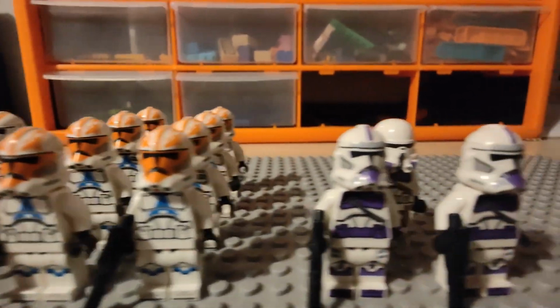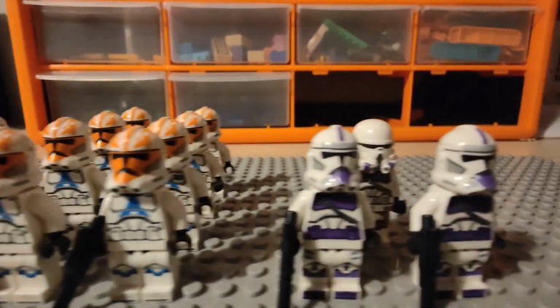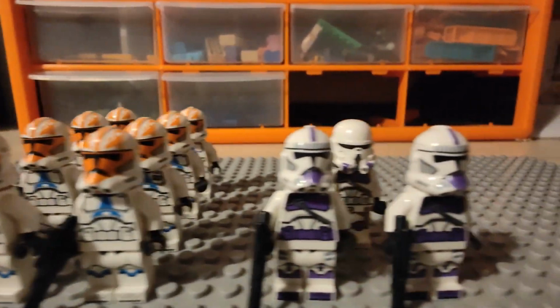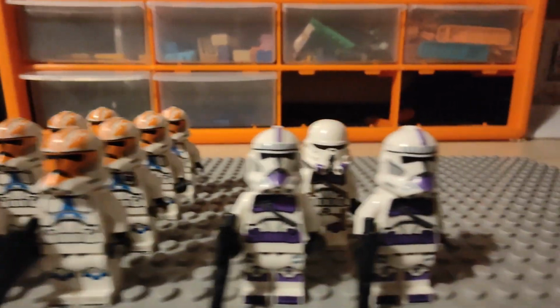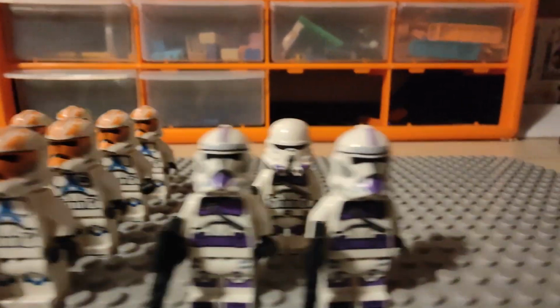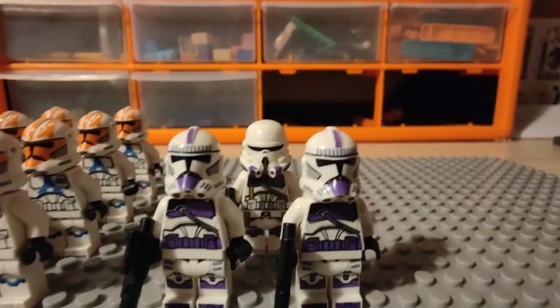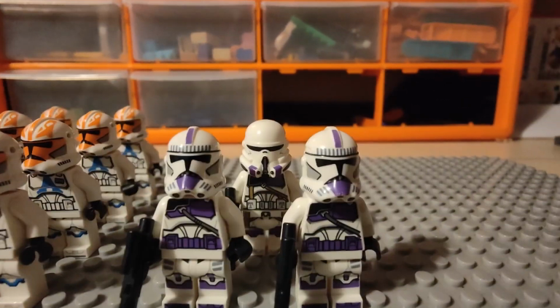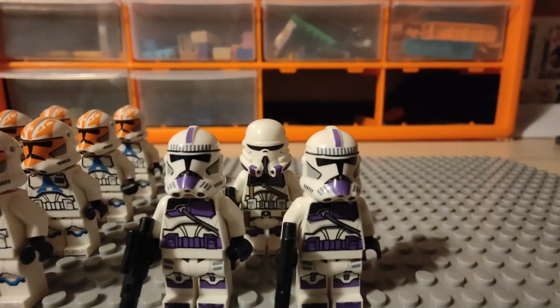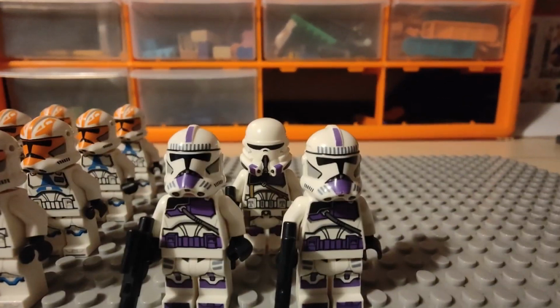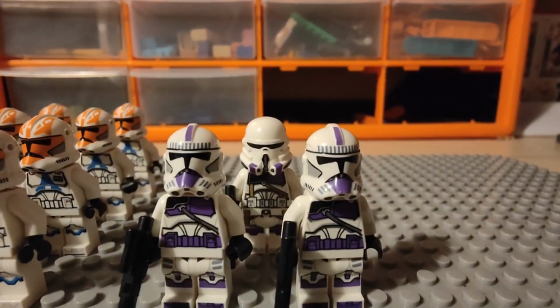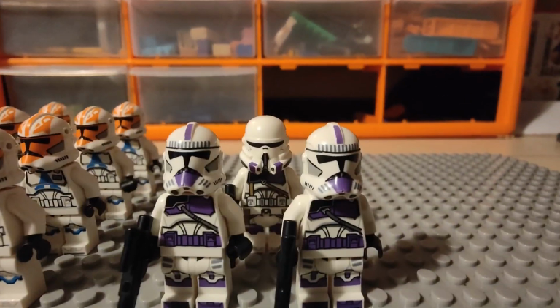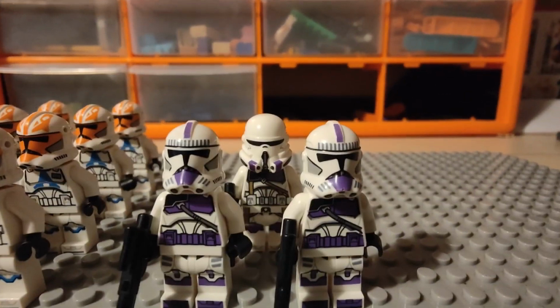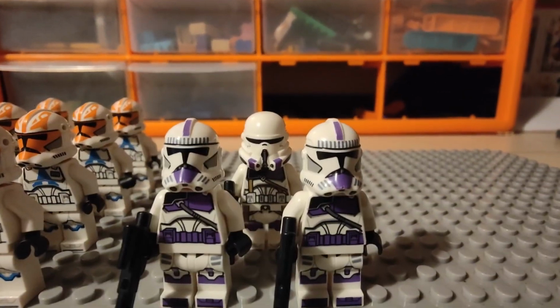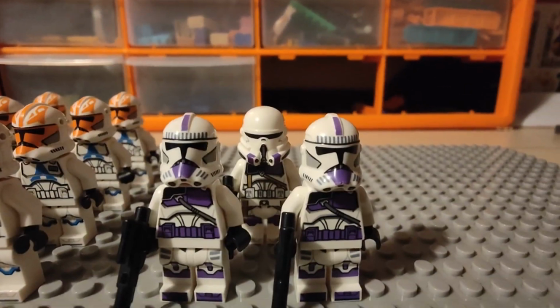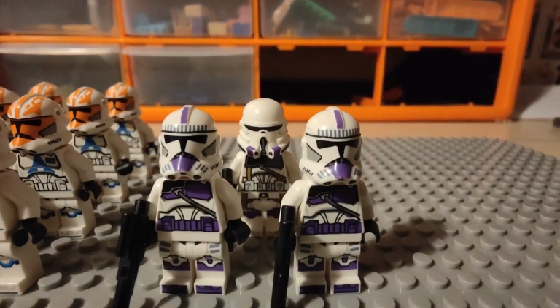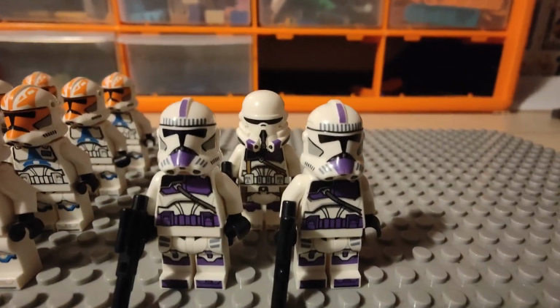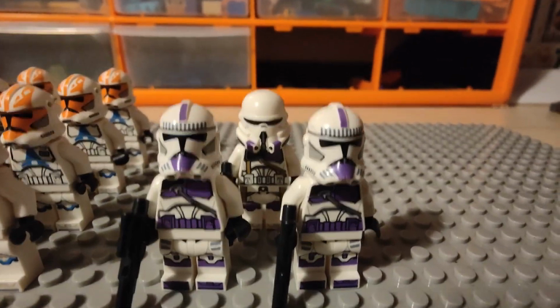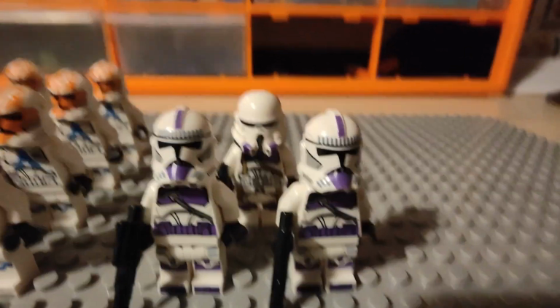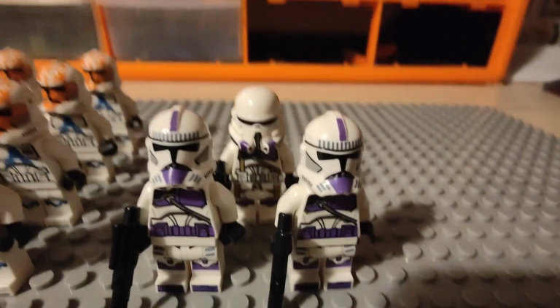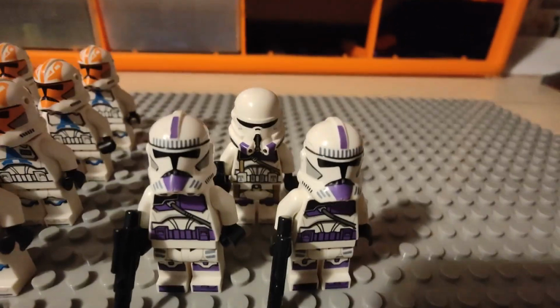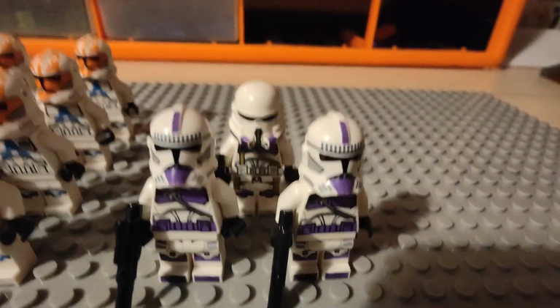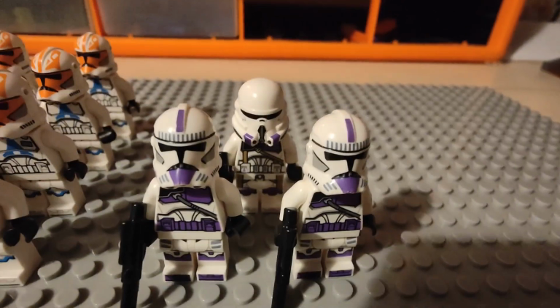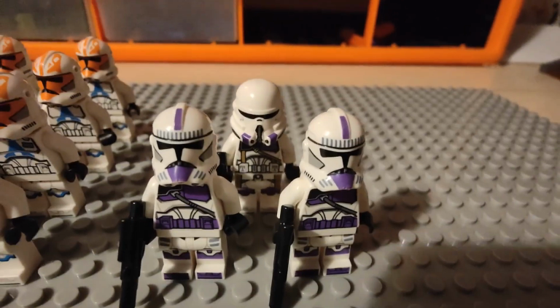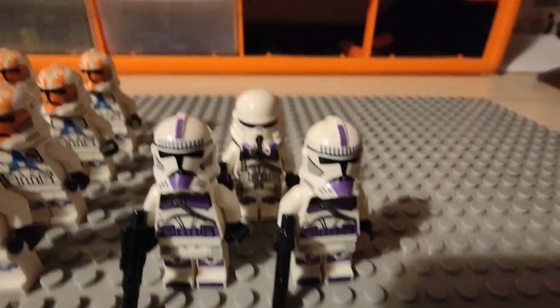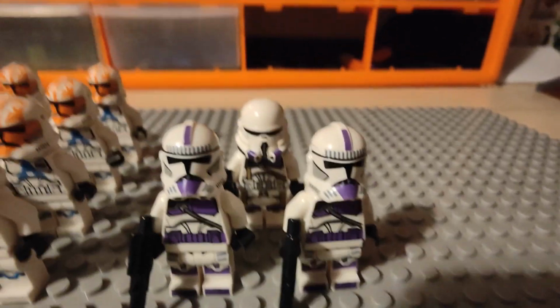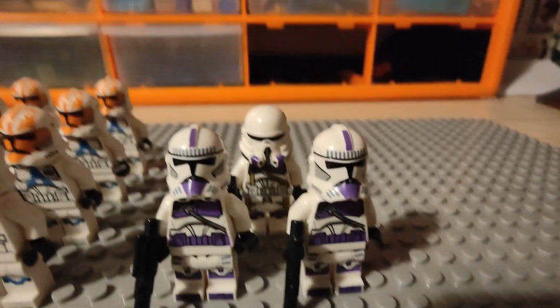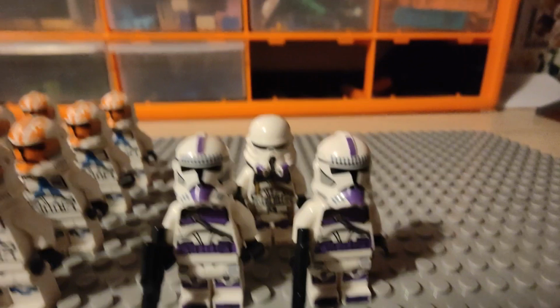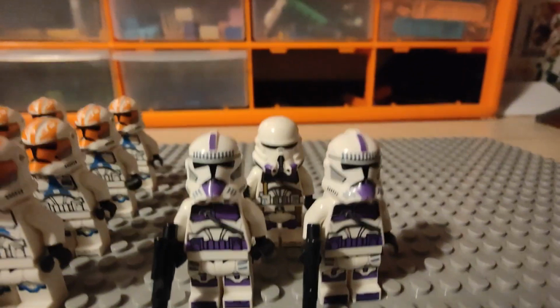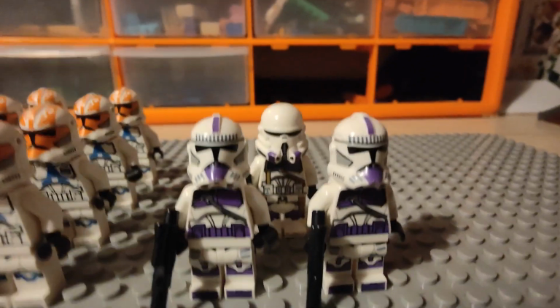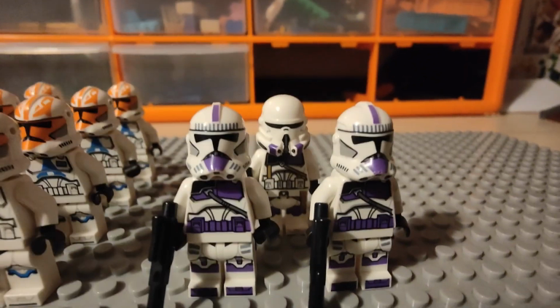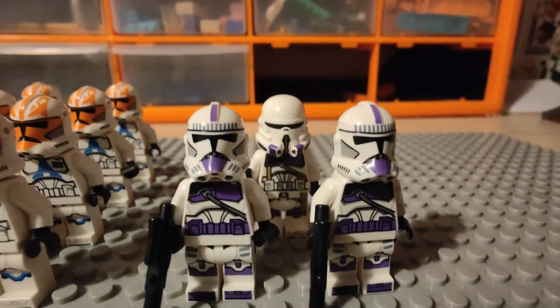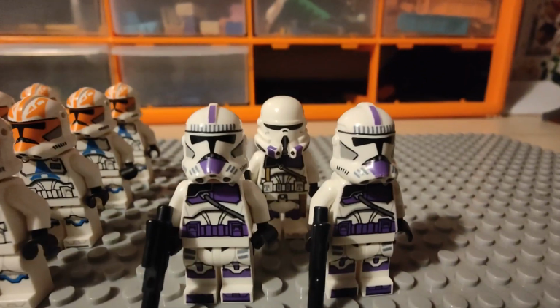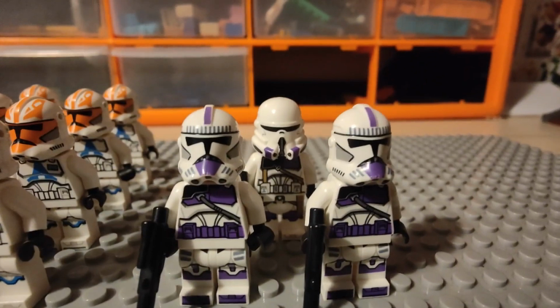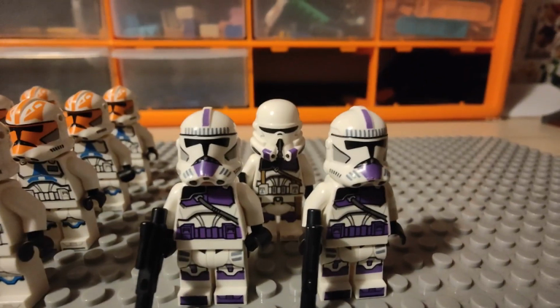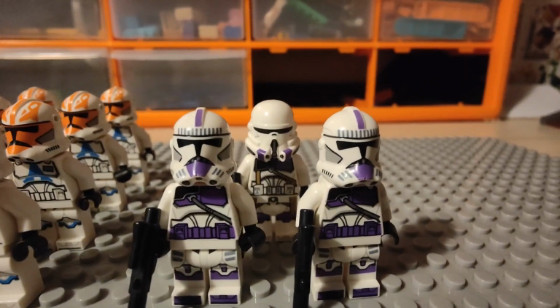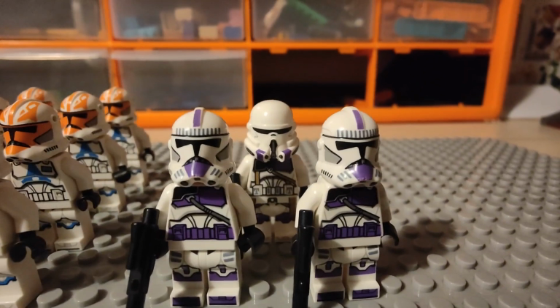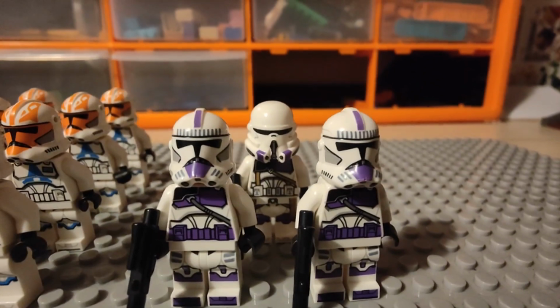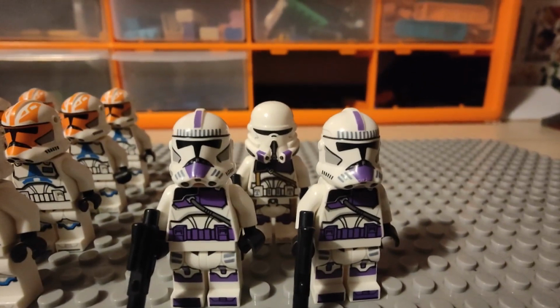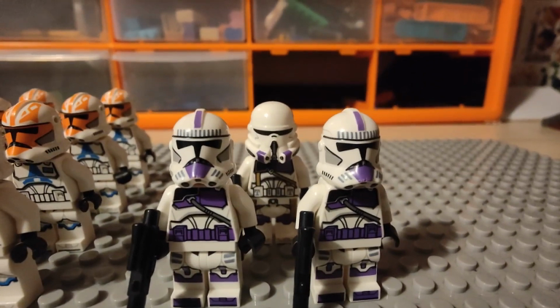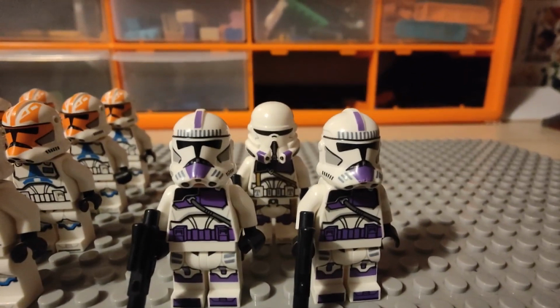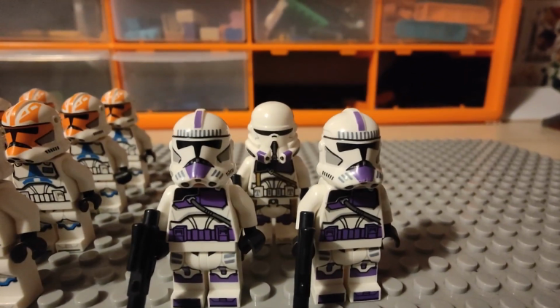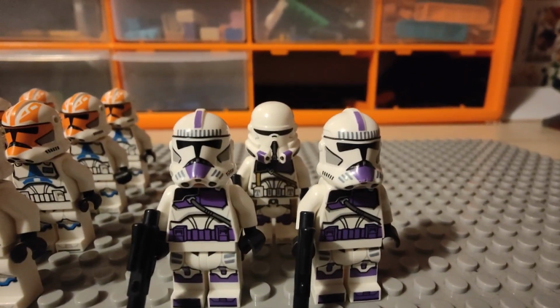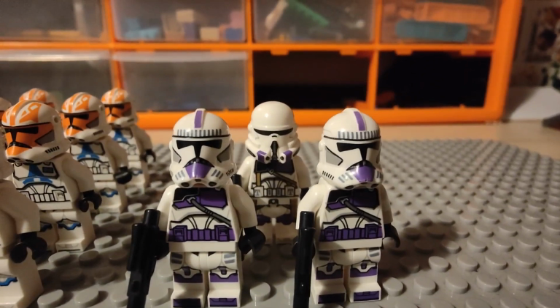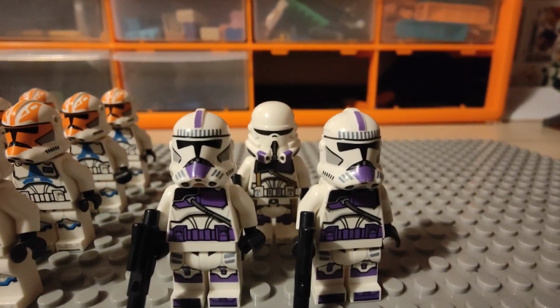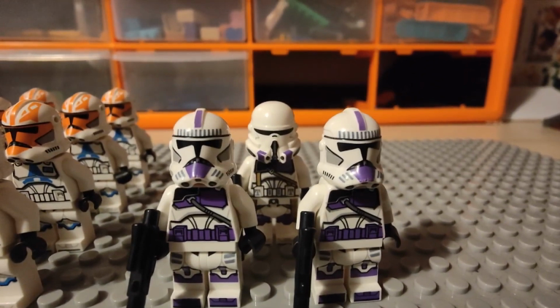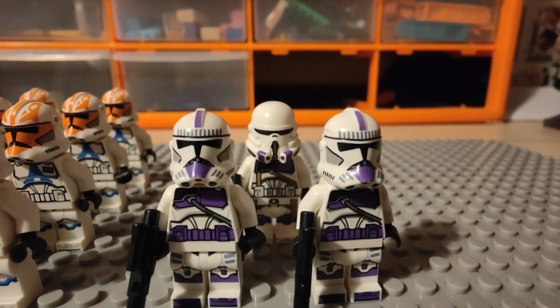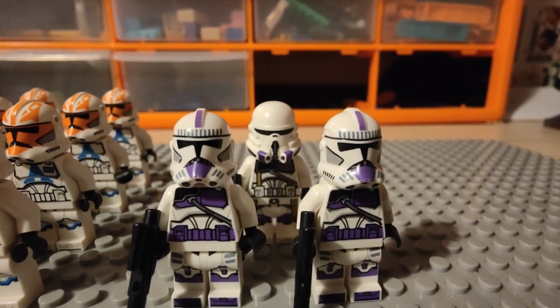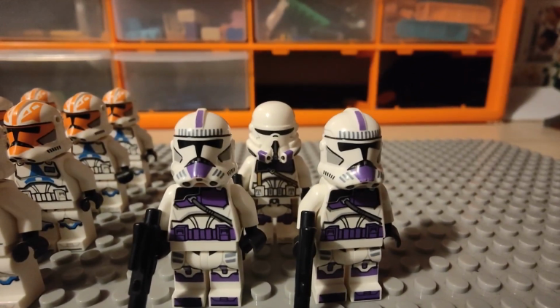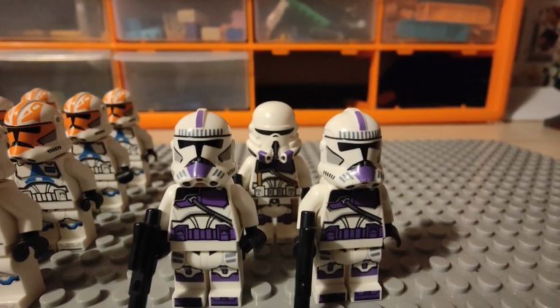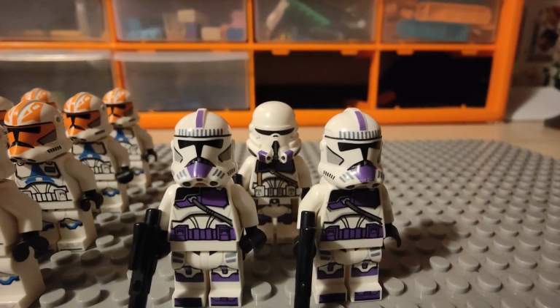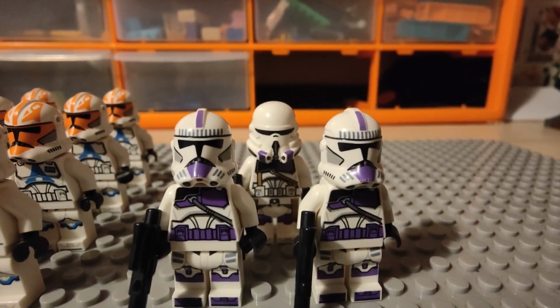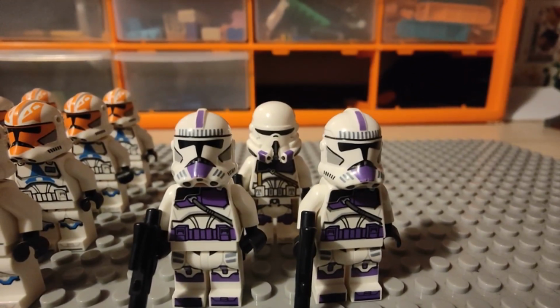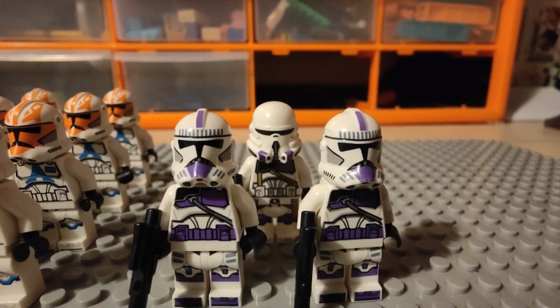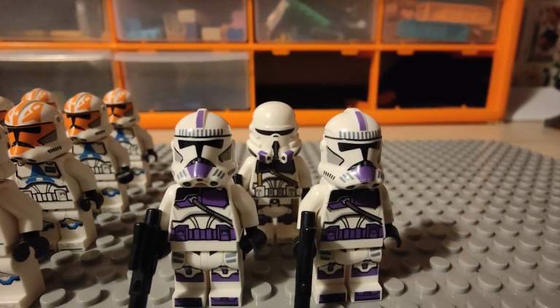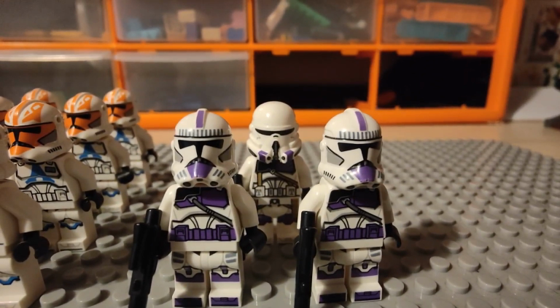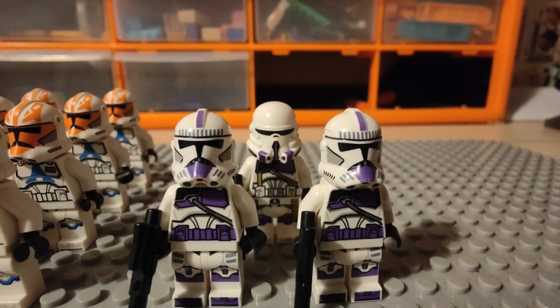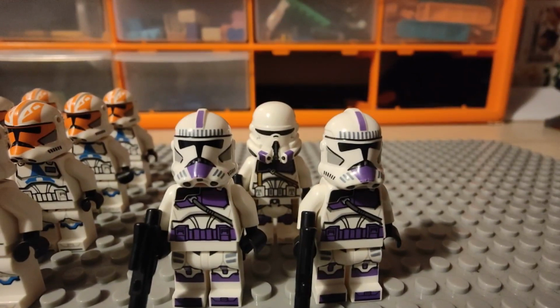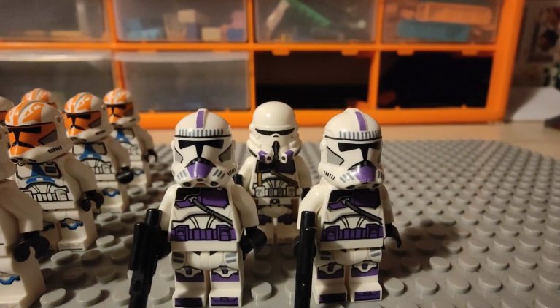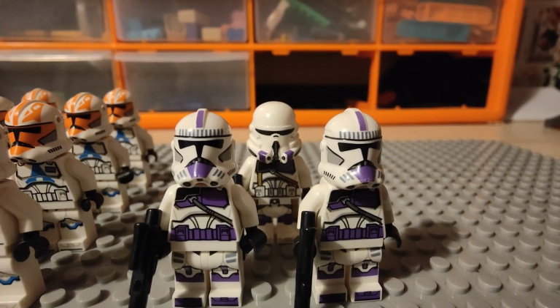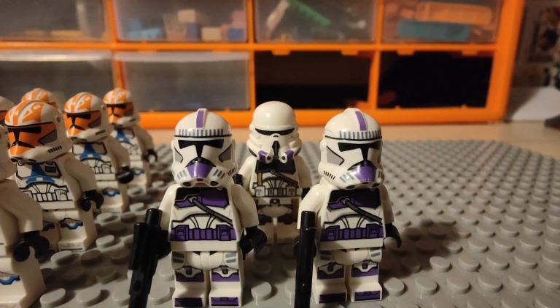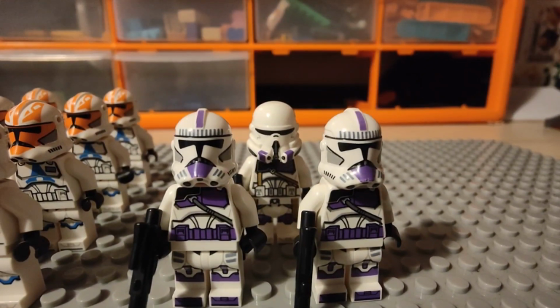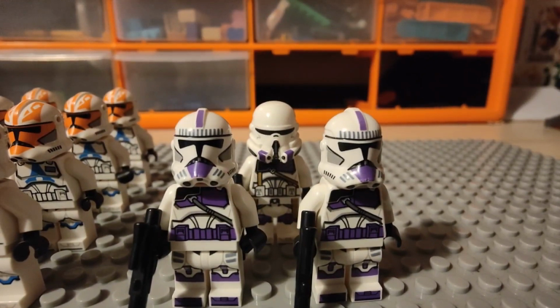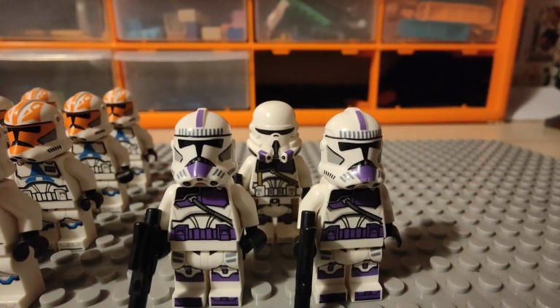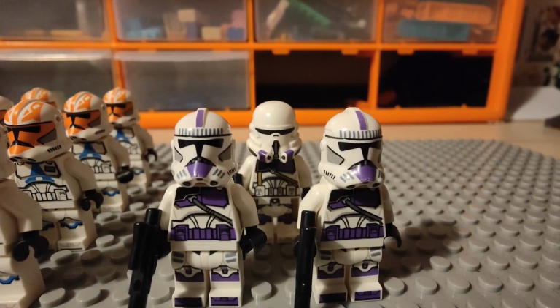And over here we have 187th clone troopers, which are really cool because they're purple, and purple is one of my favourite colours.